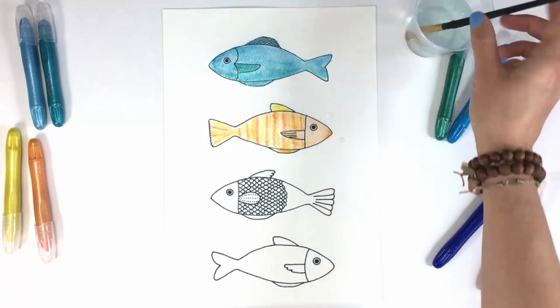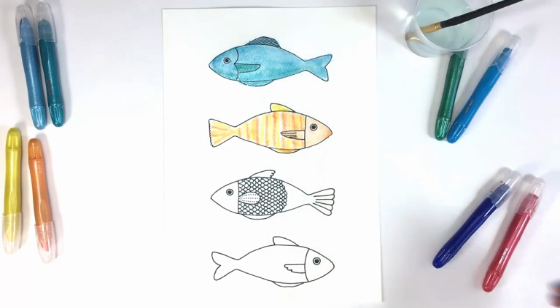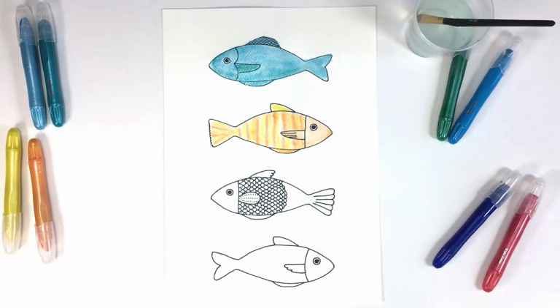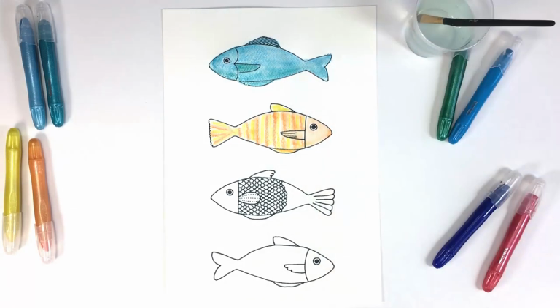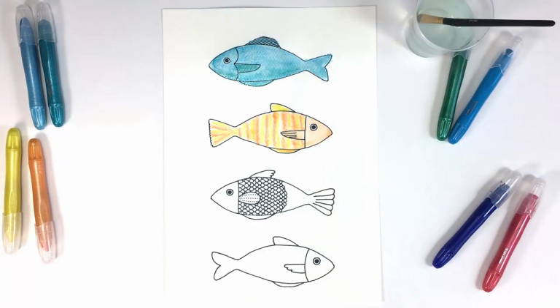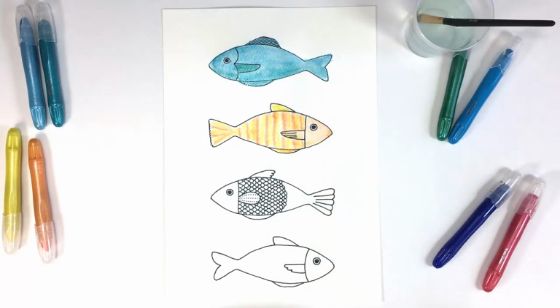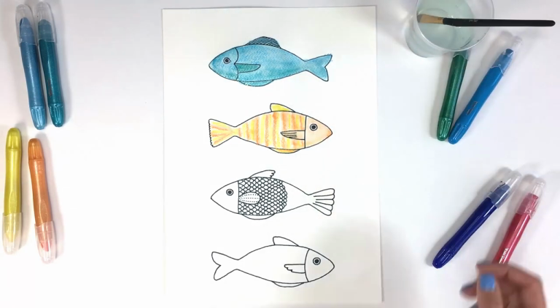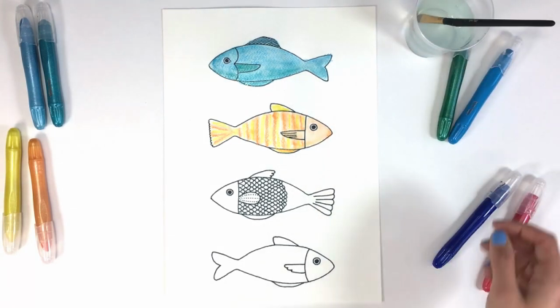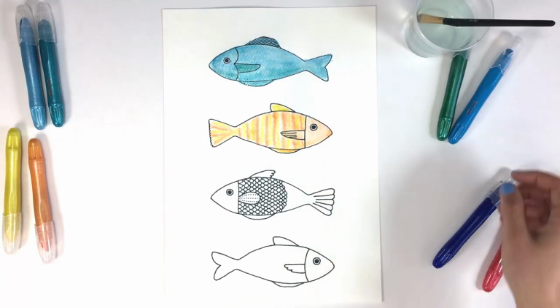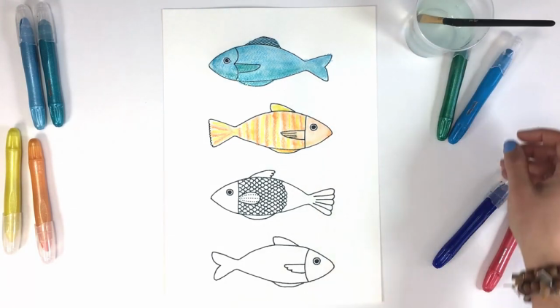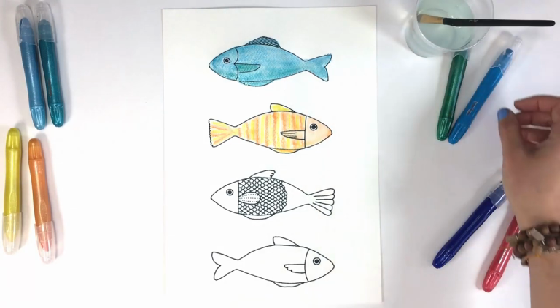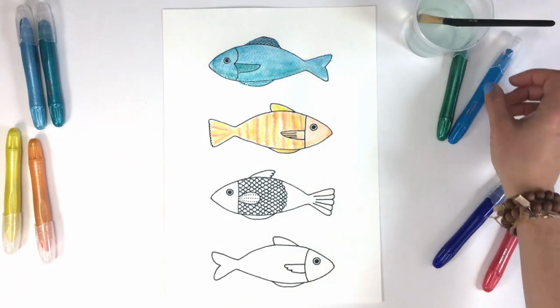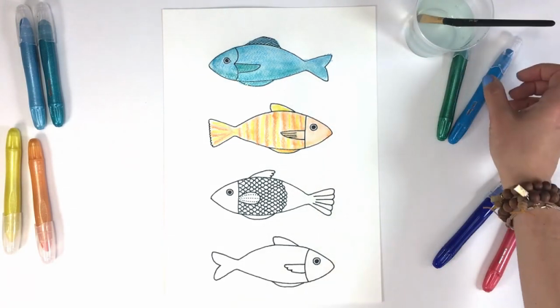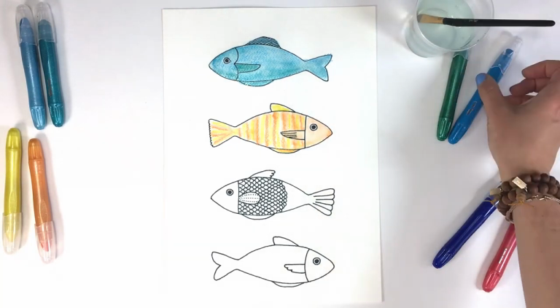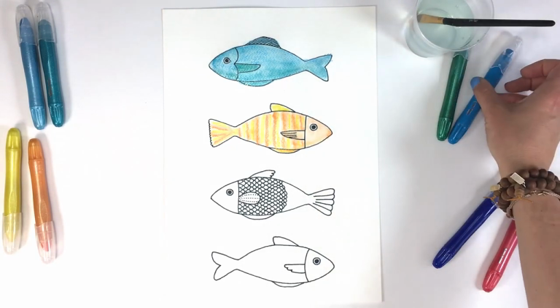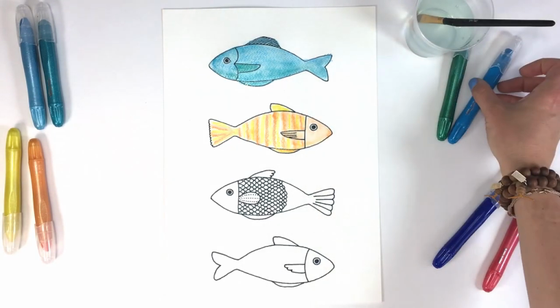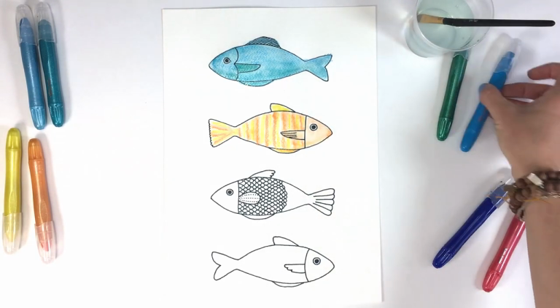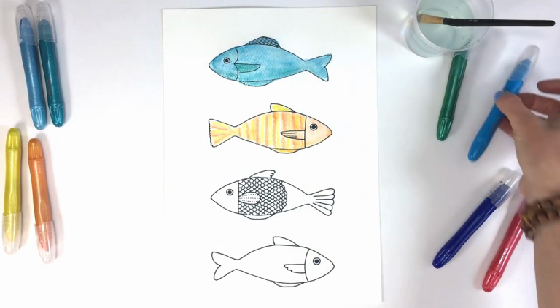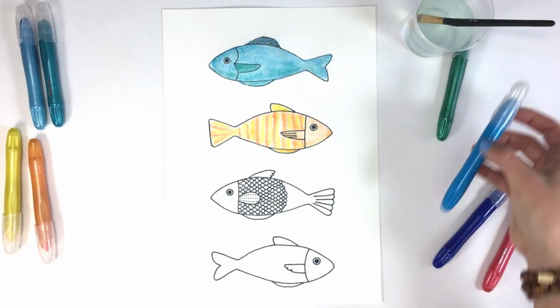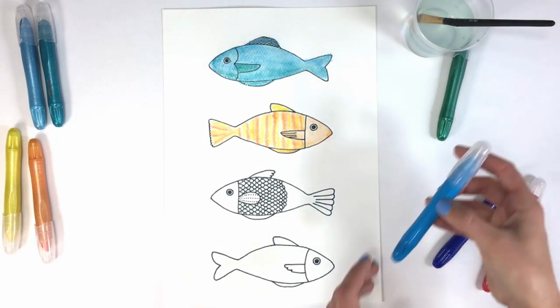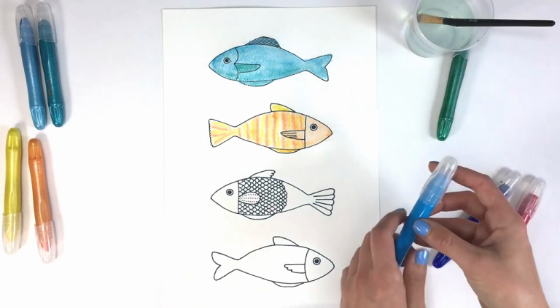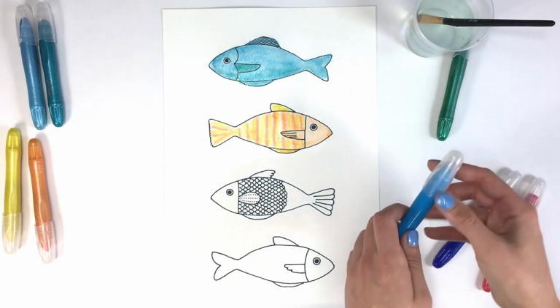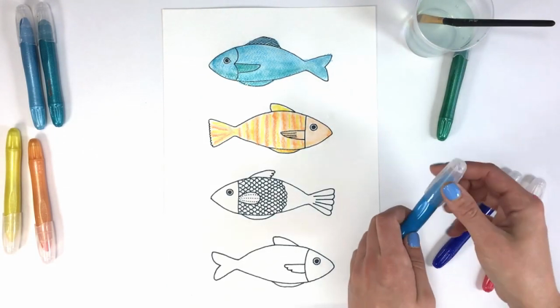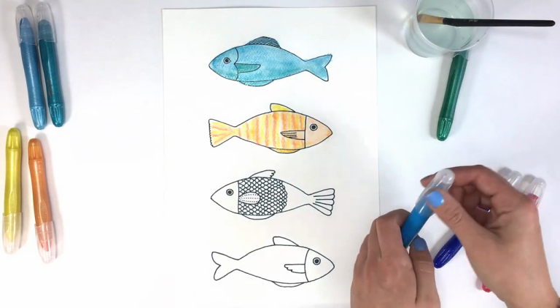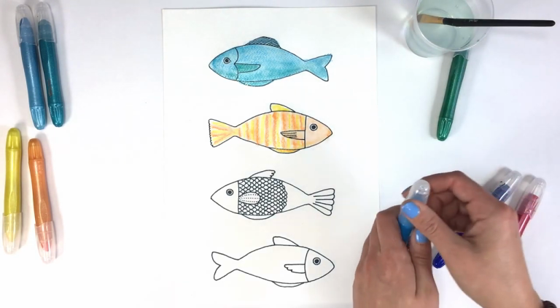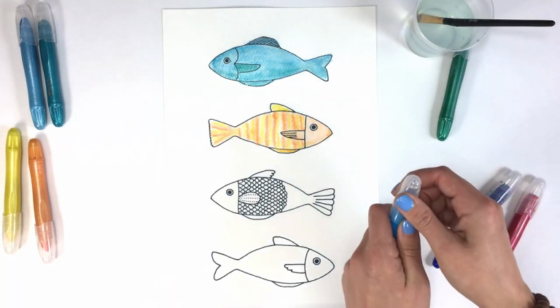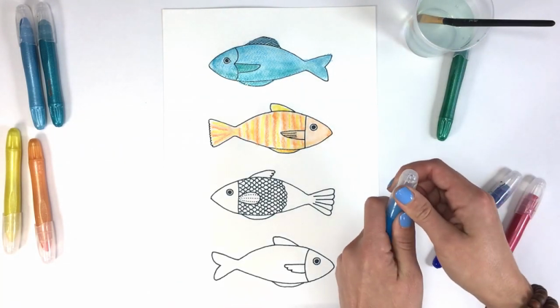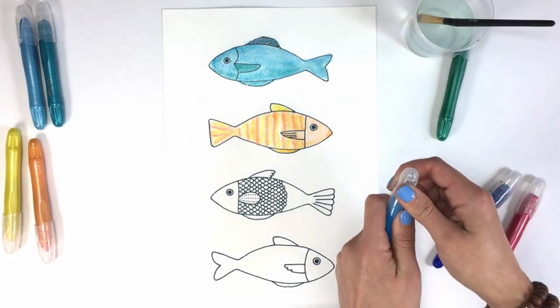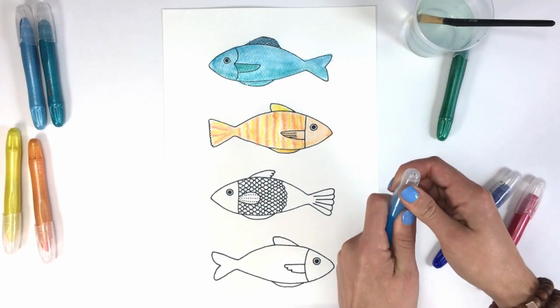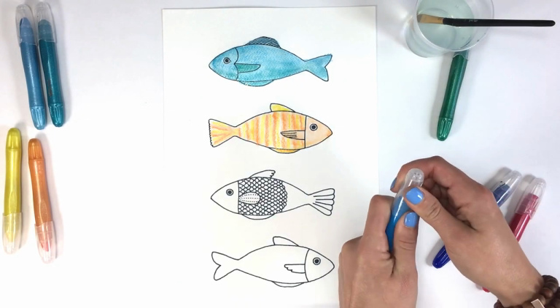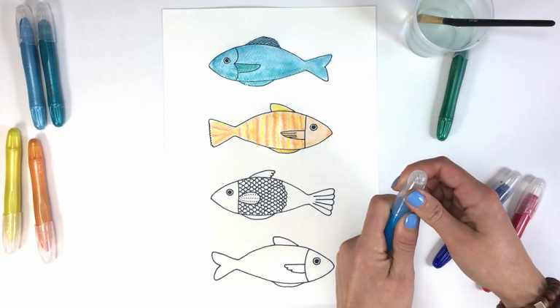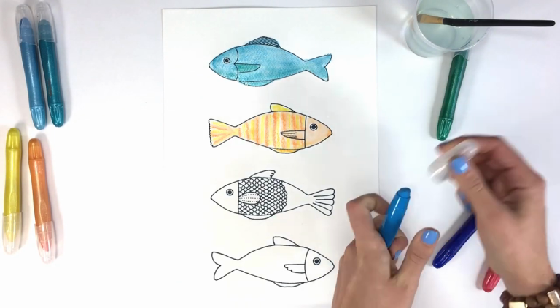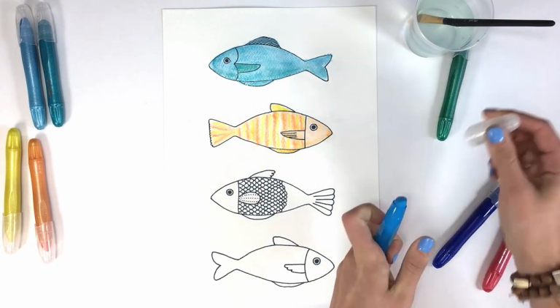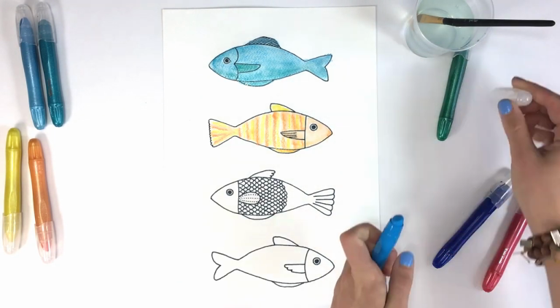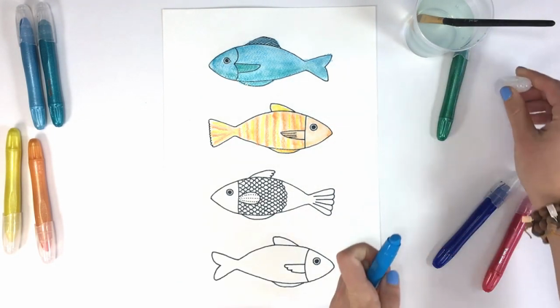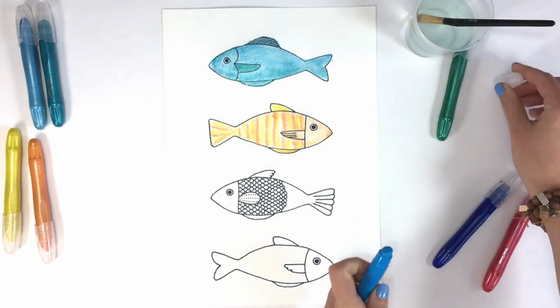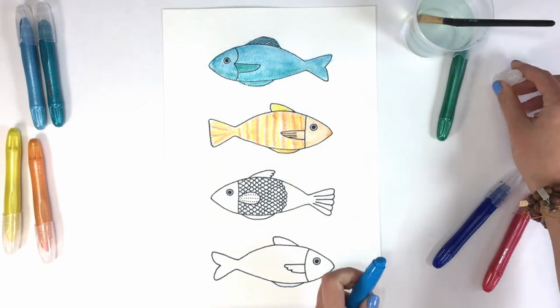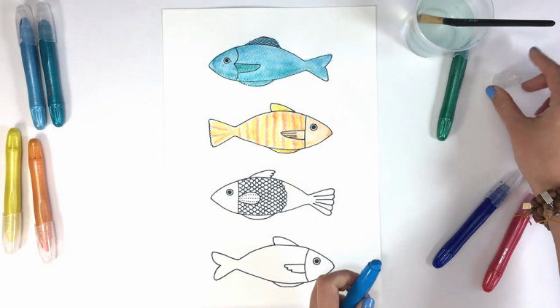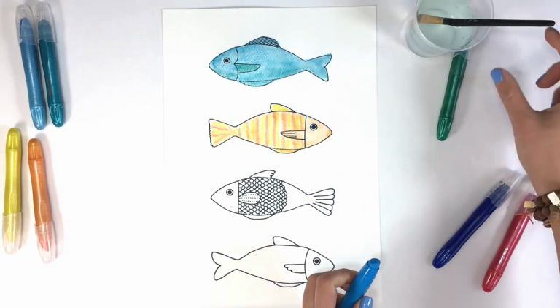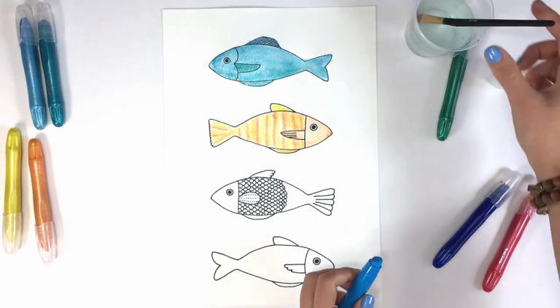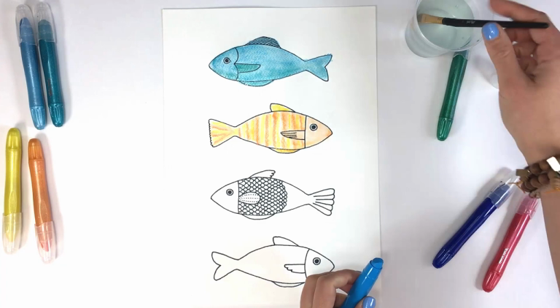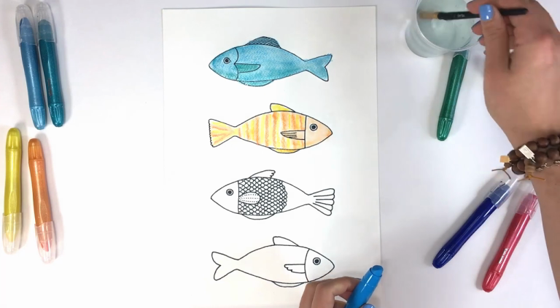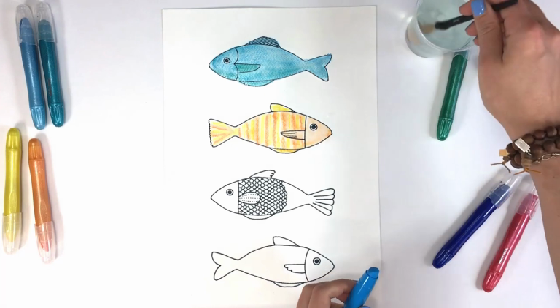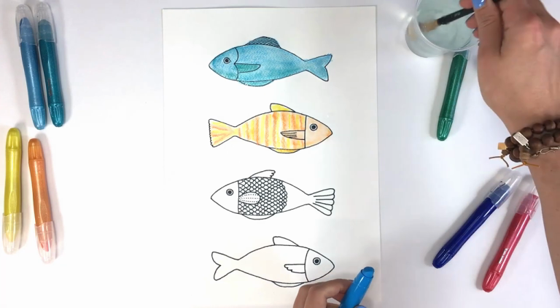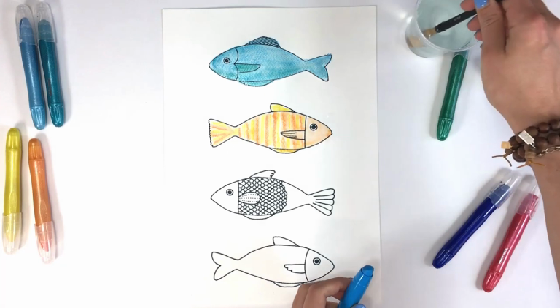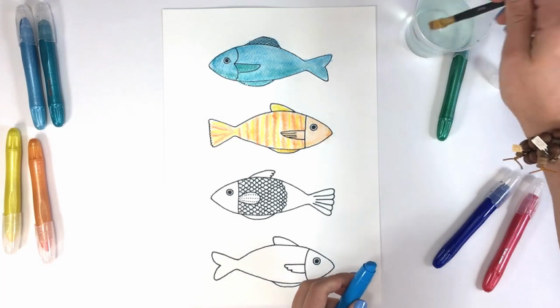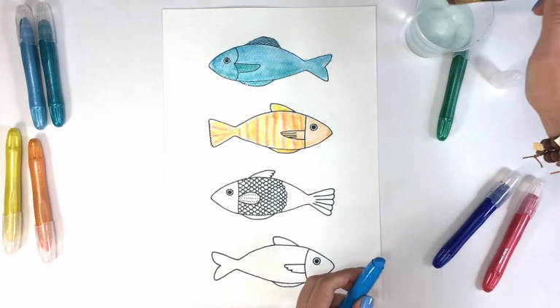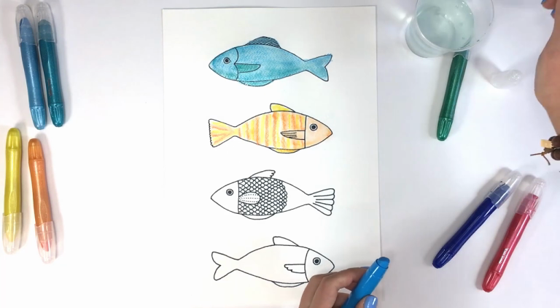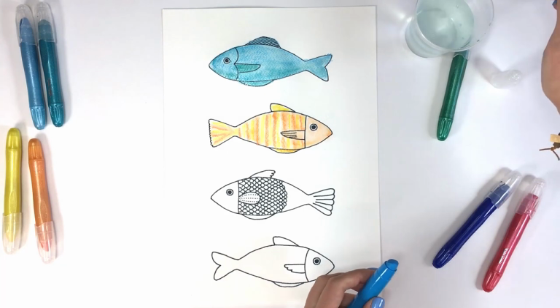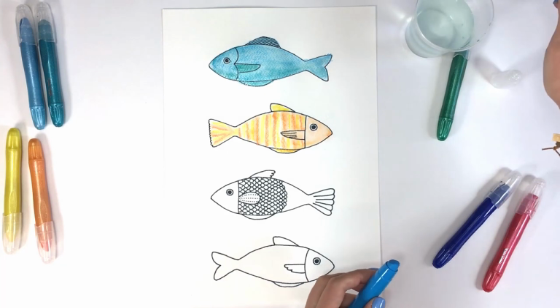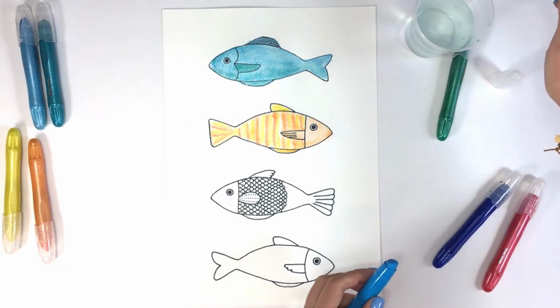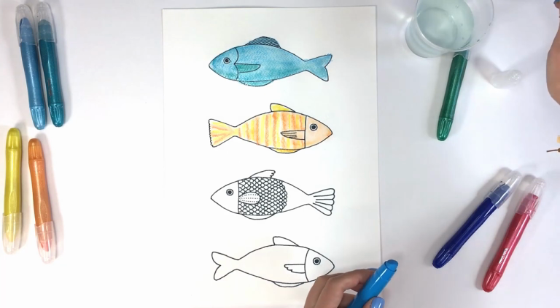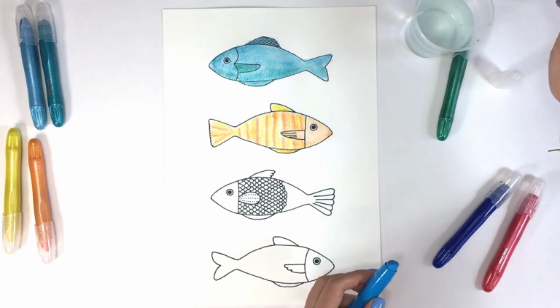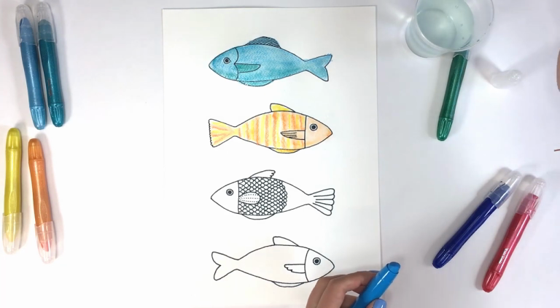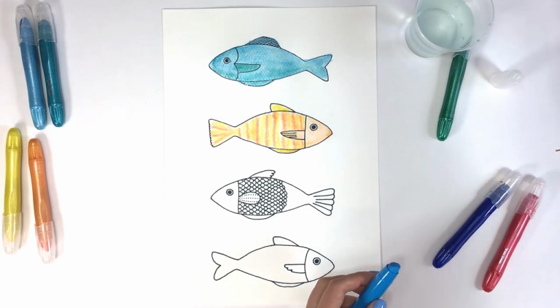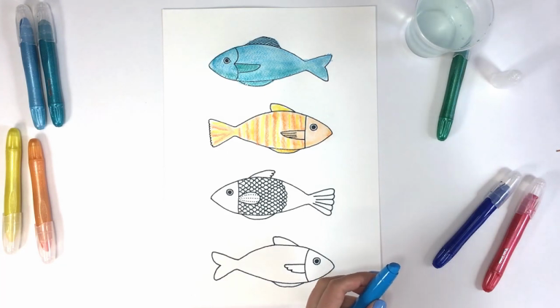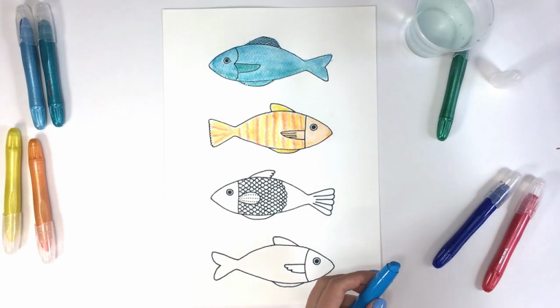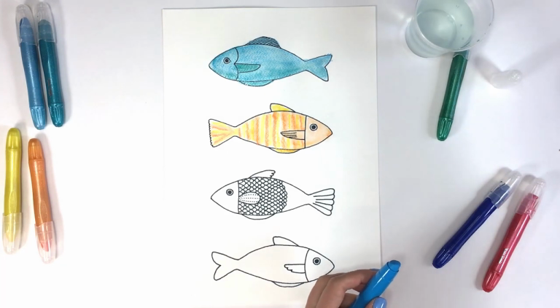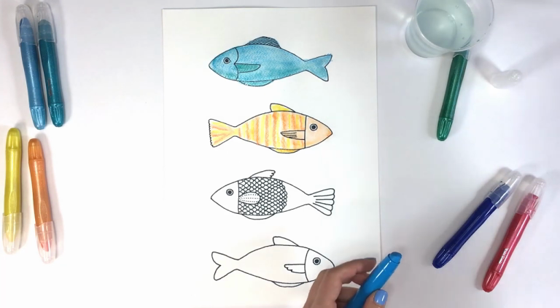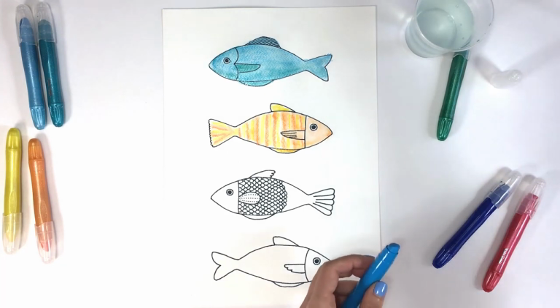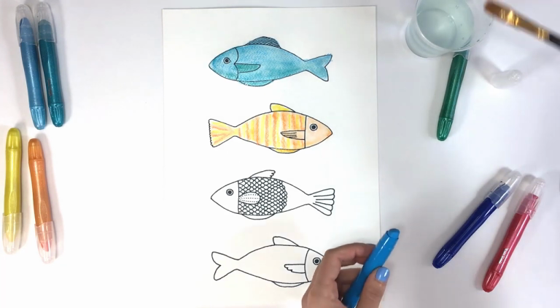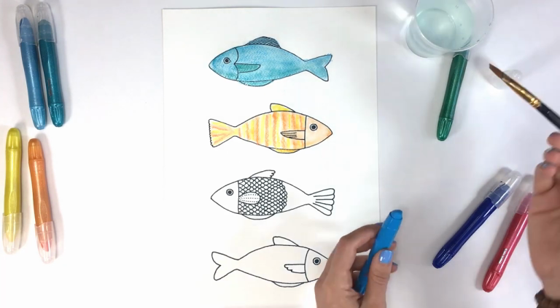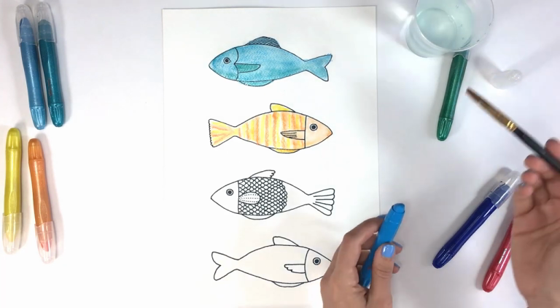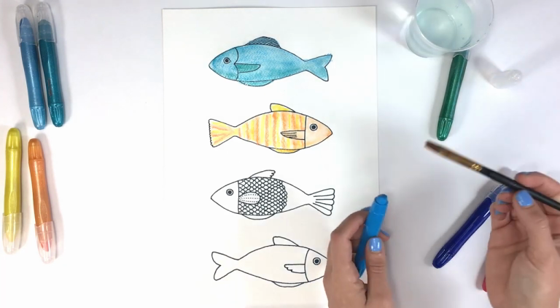For the third fish, we're going to wet our paintbrush and then gently brush the tip of the watercolor cream to pick up the color.